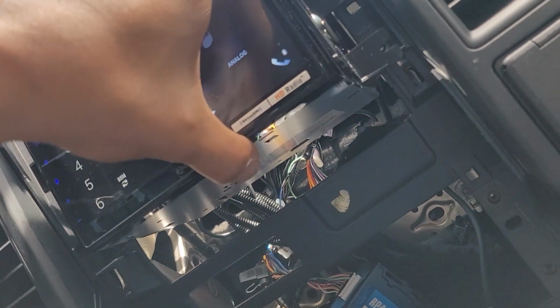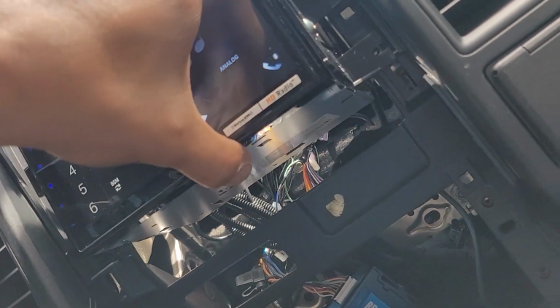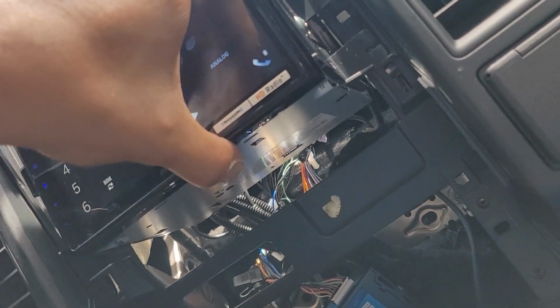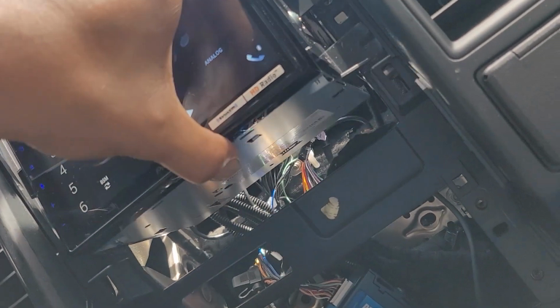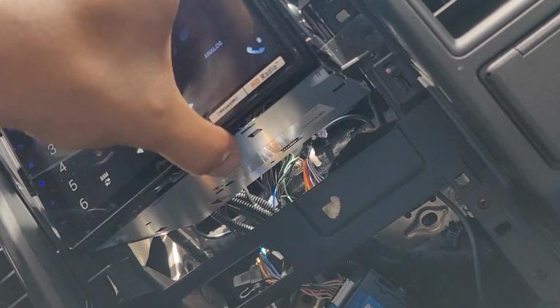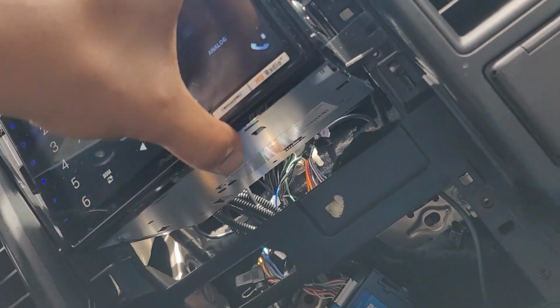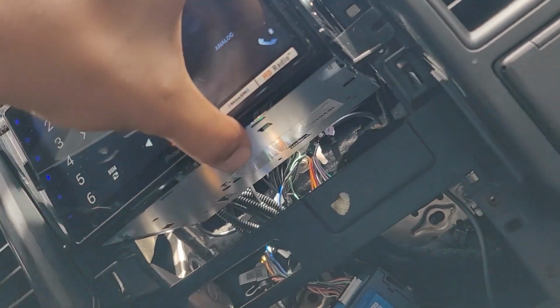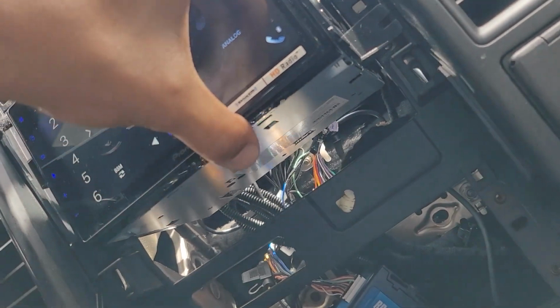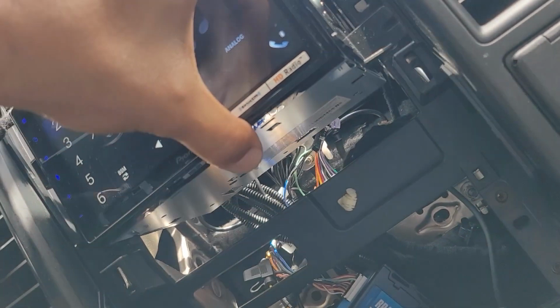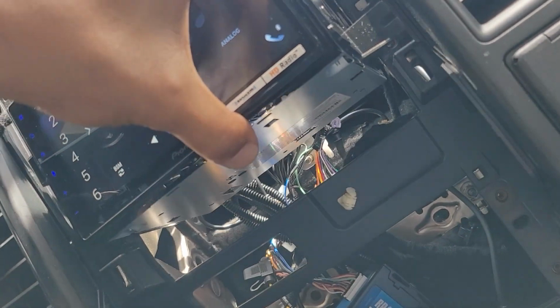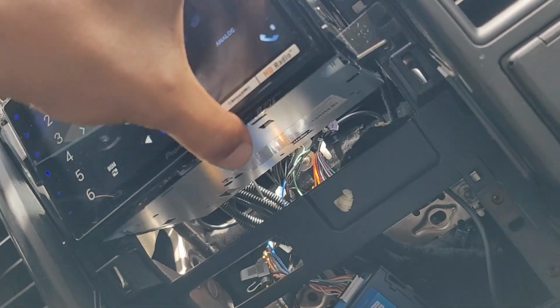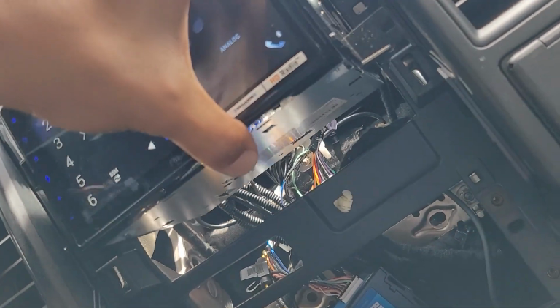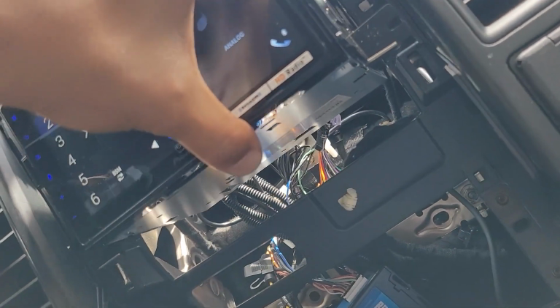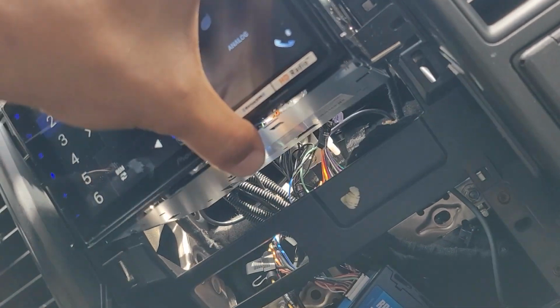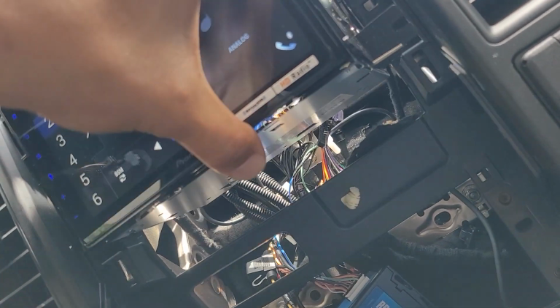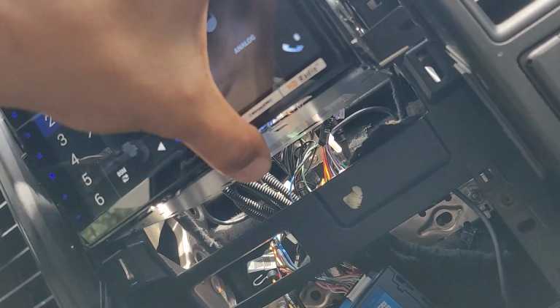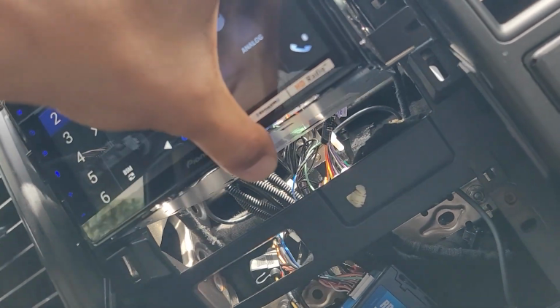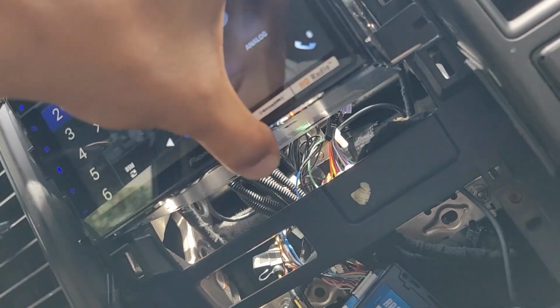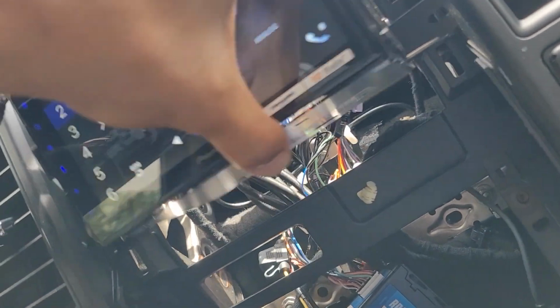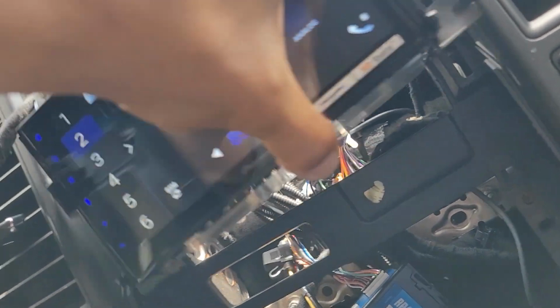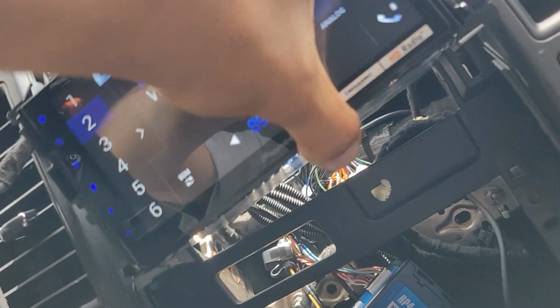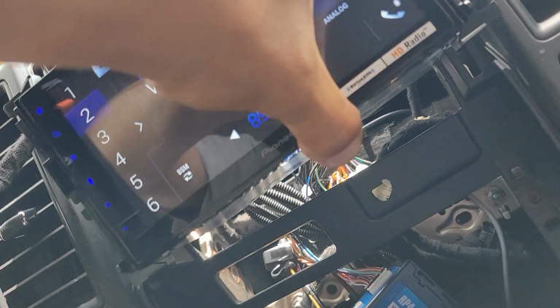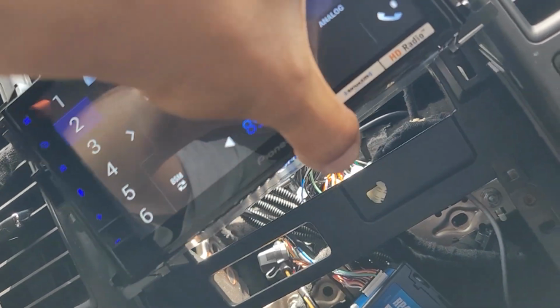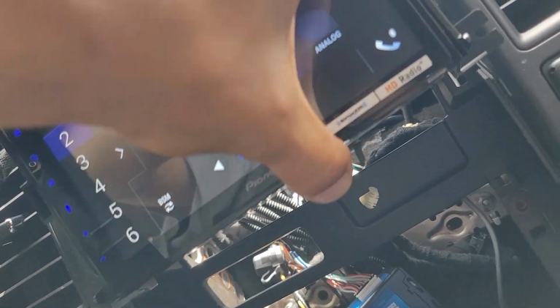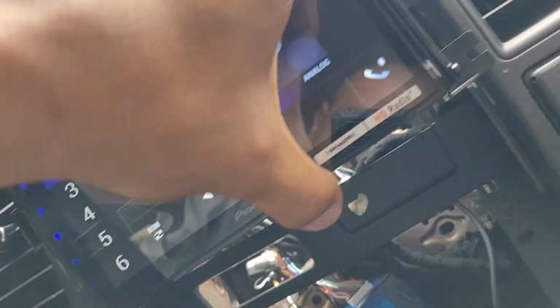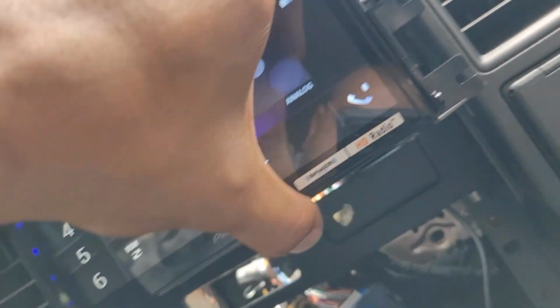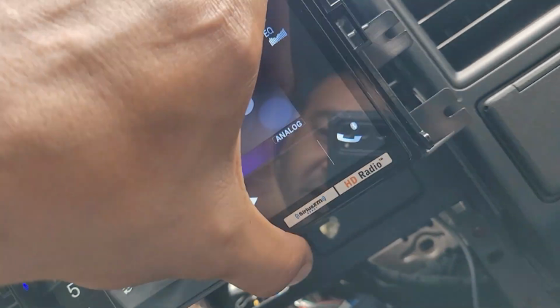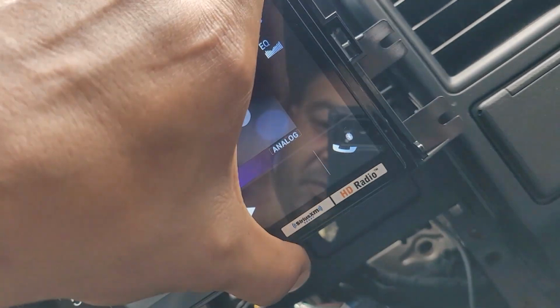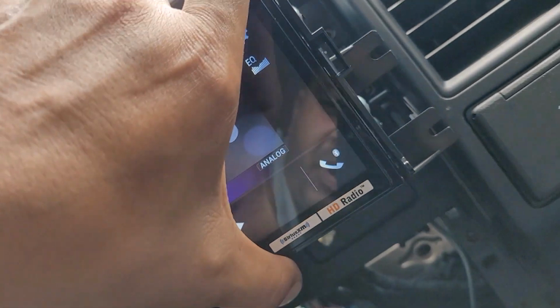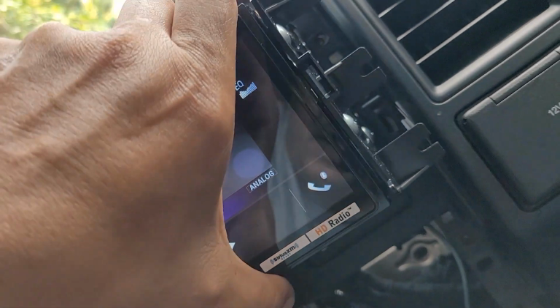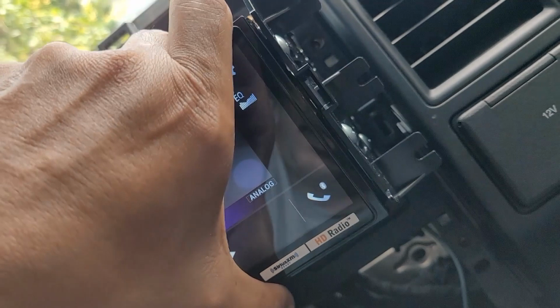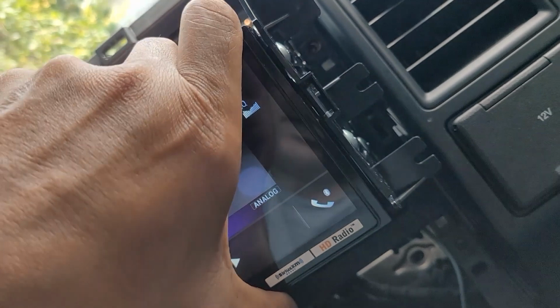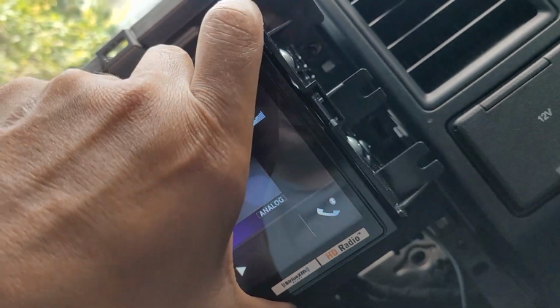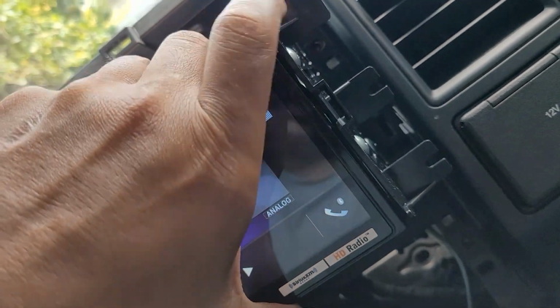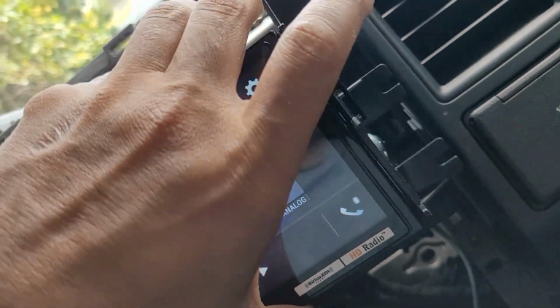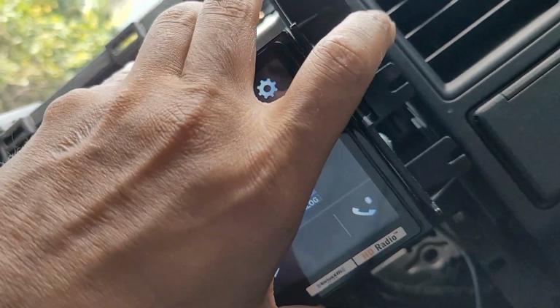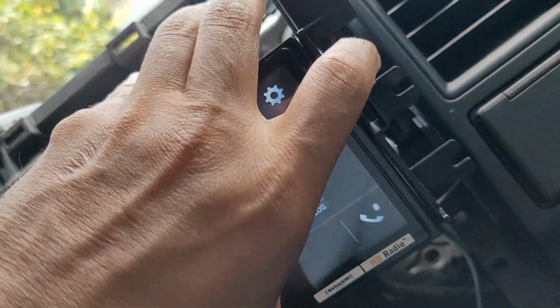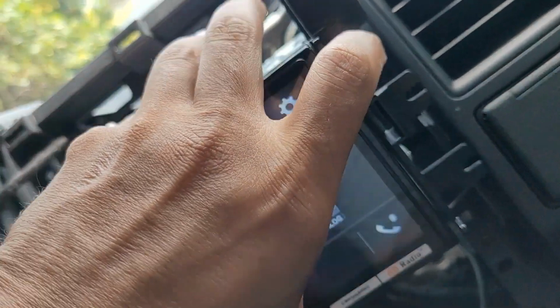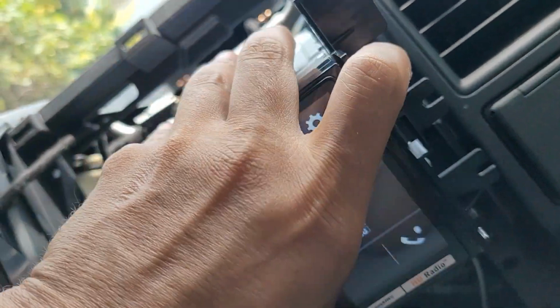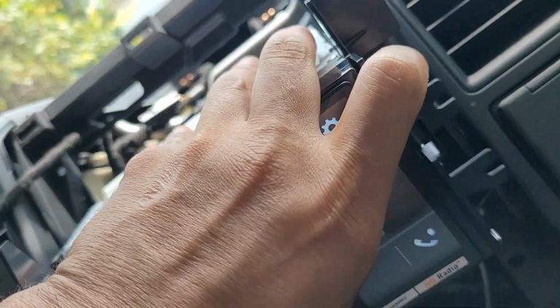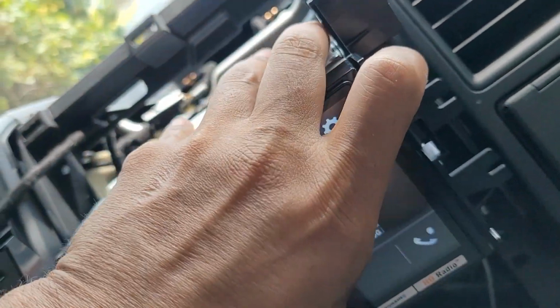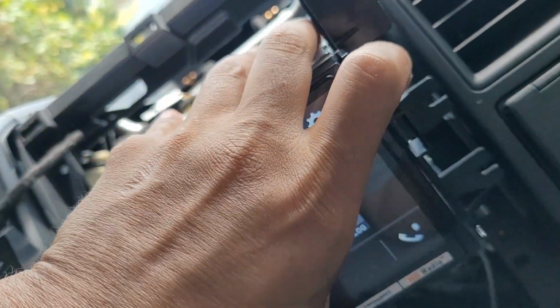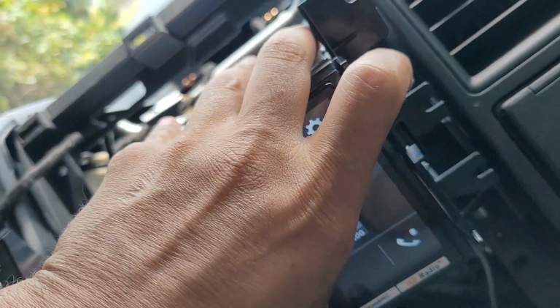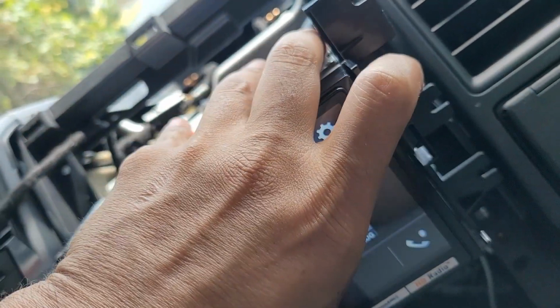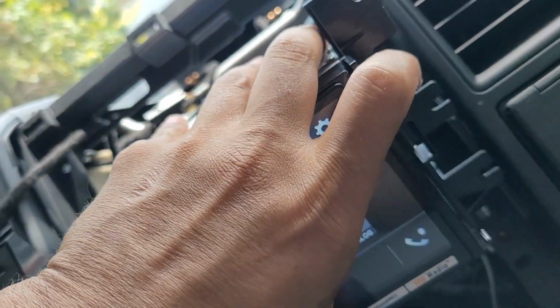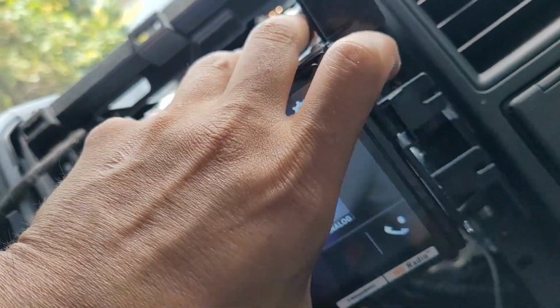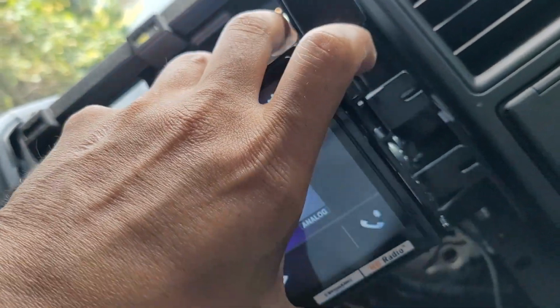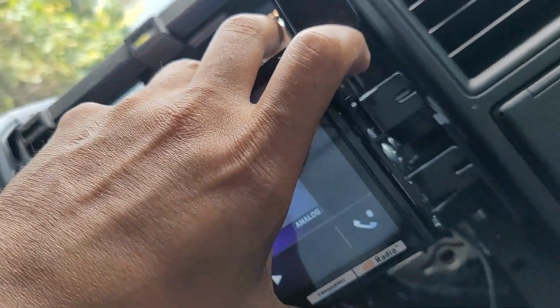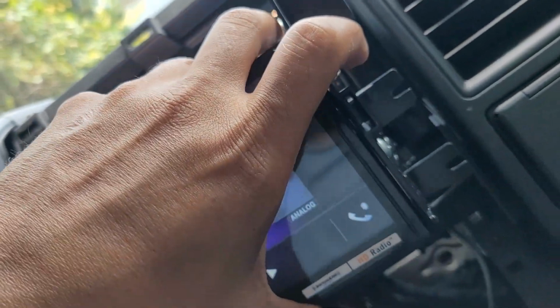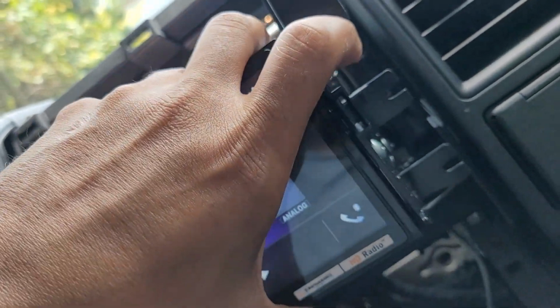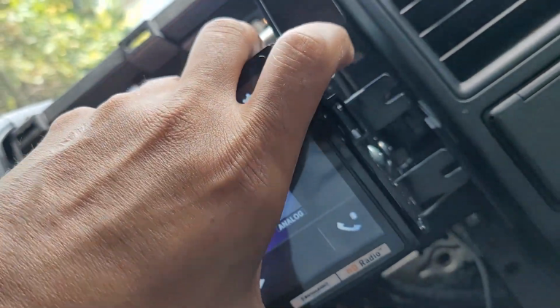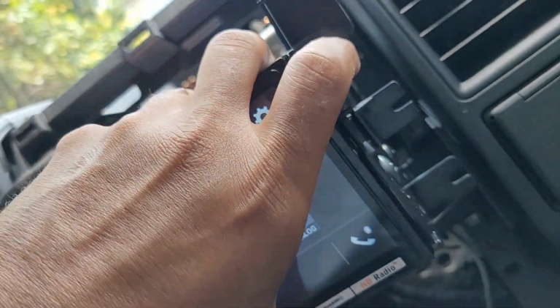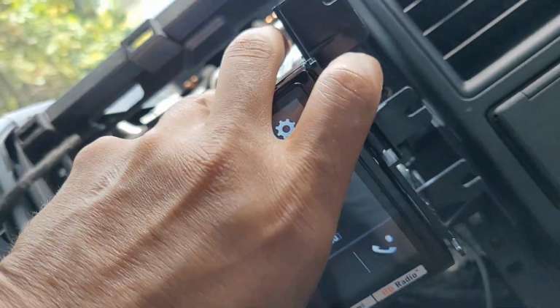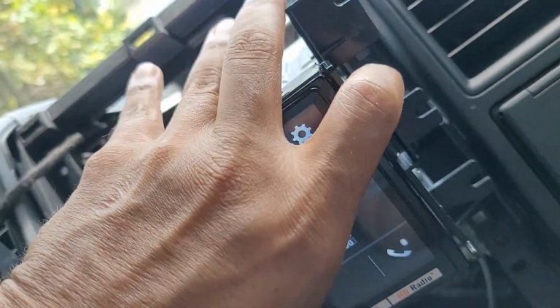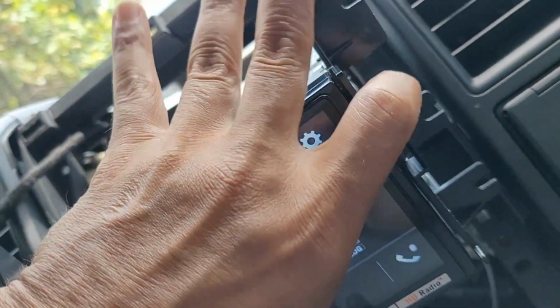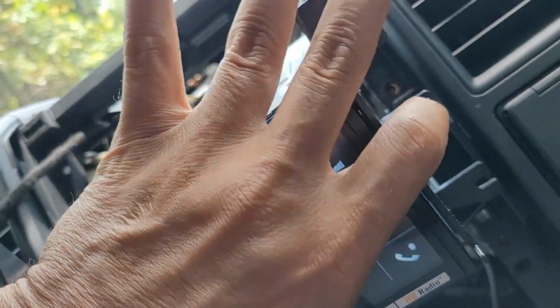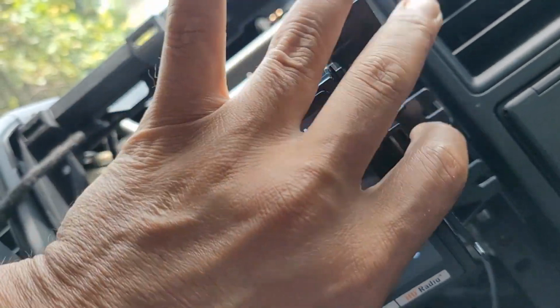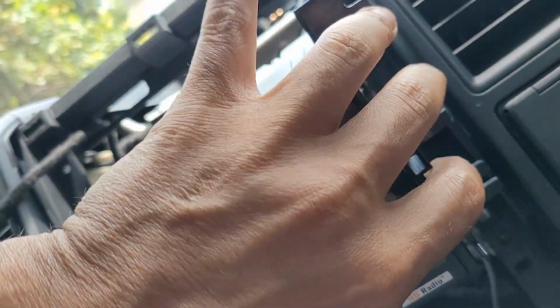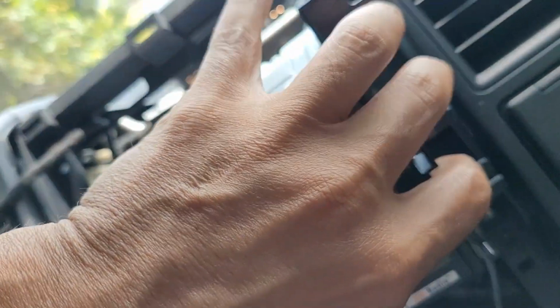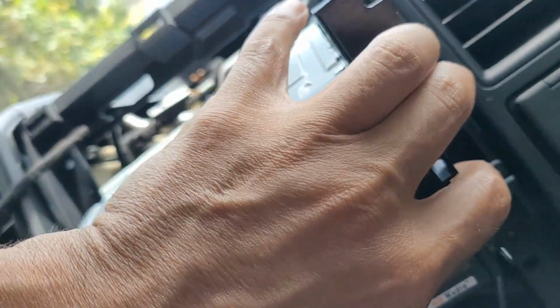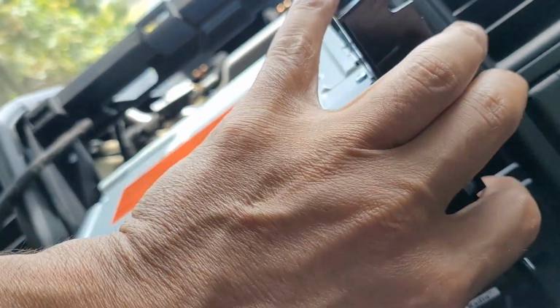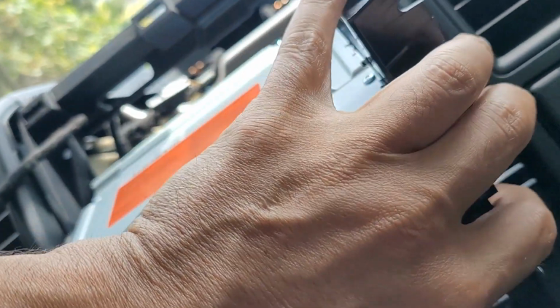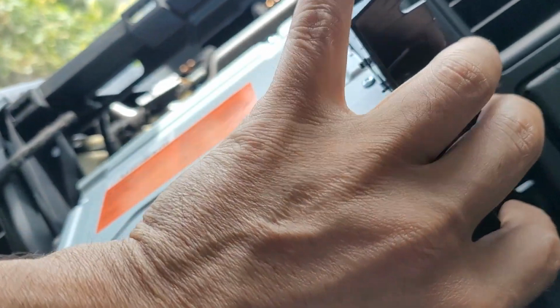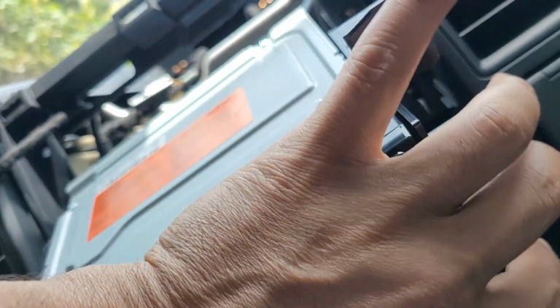That shows you how to get the Pioneer video-in-motion bypass.